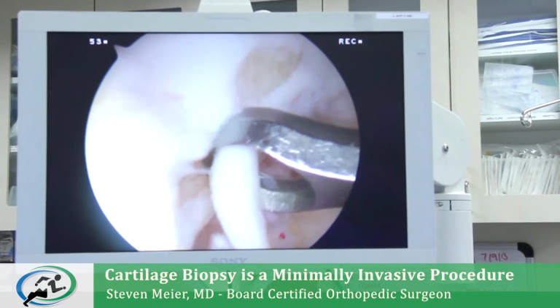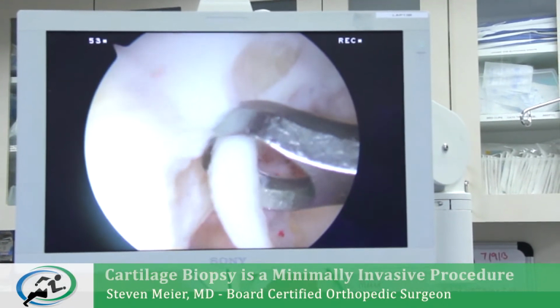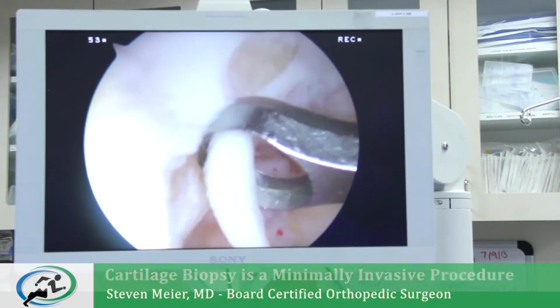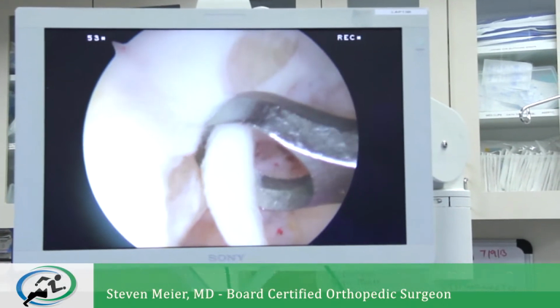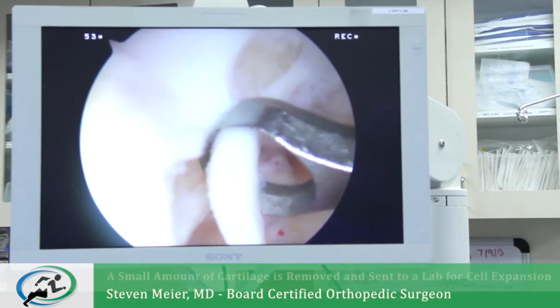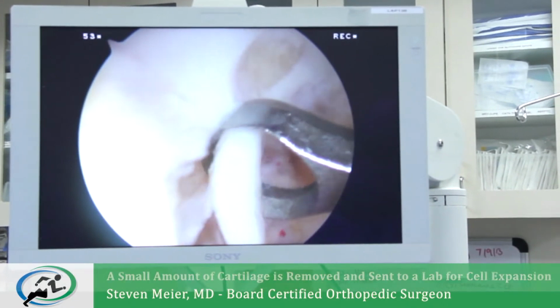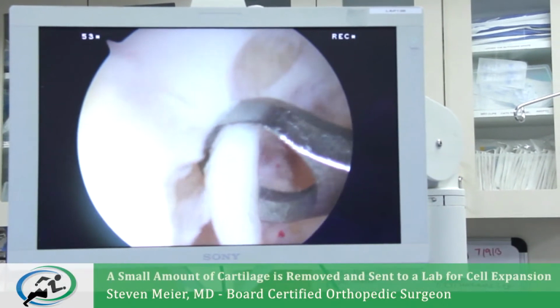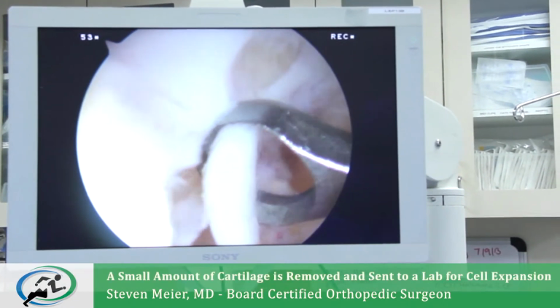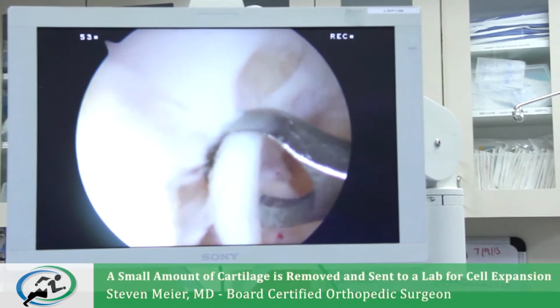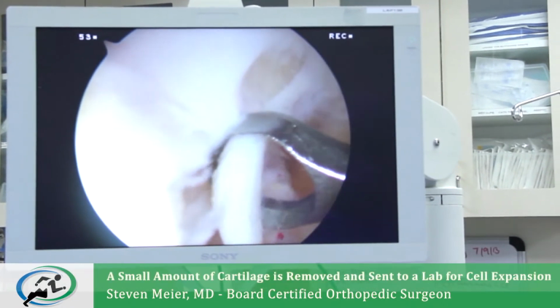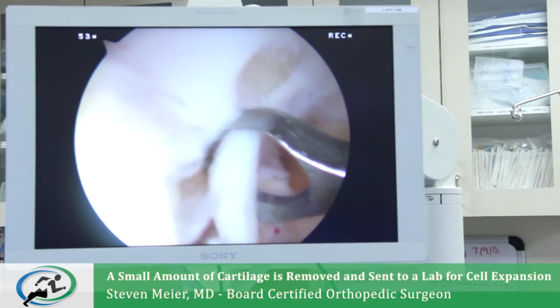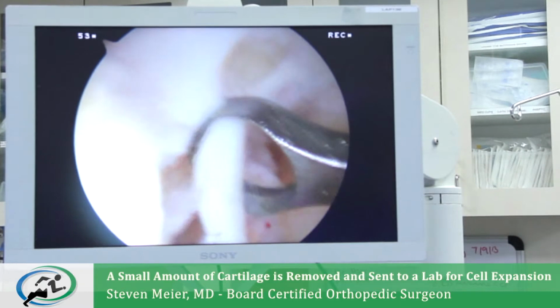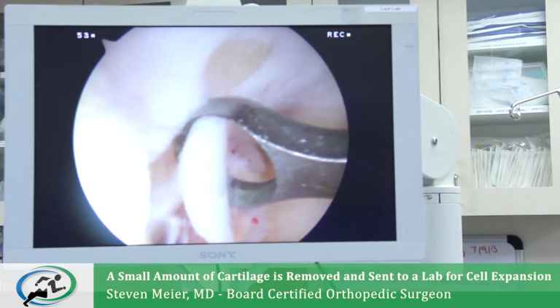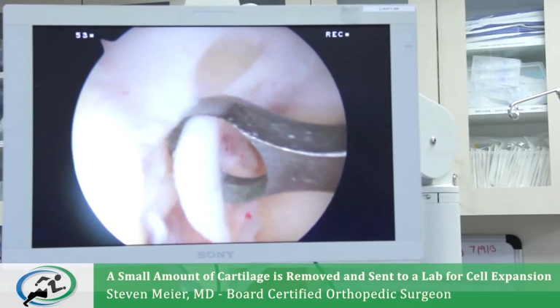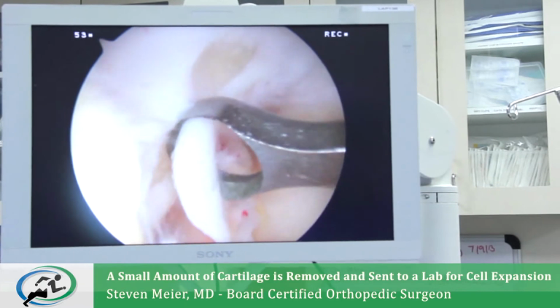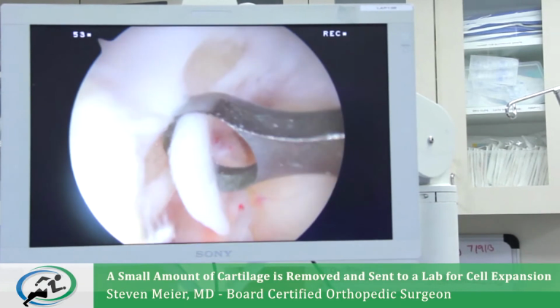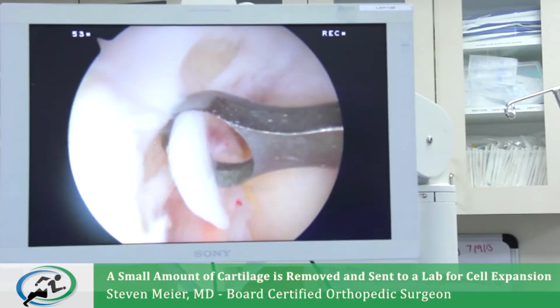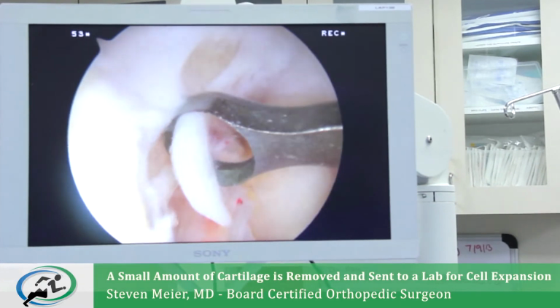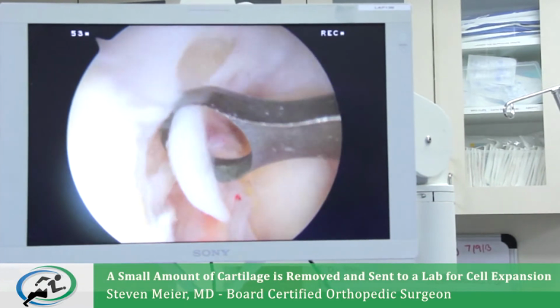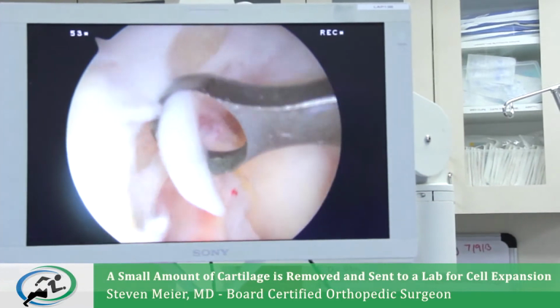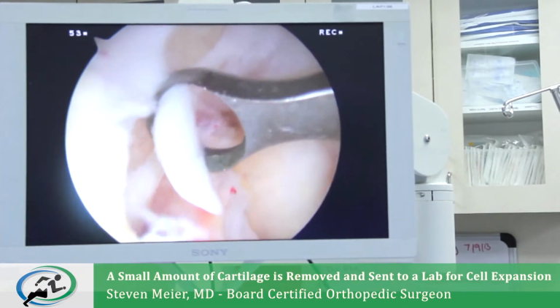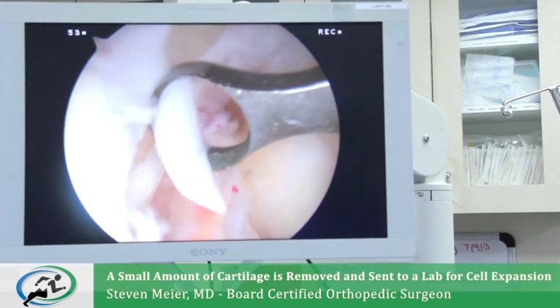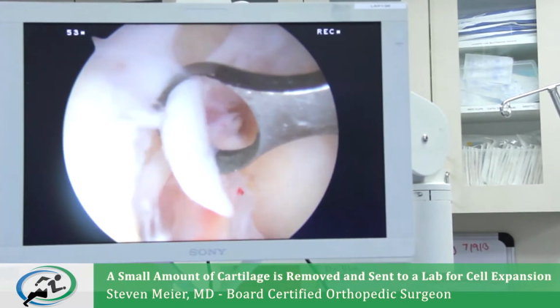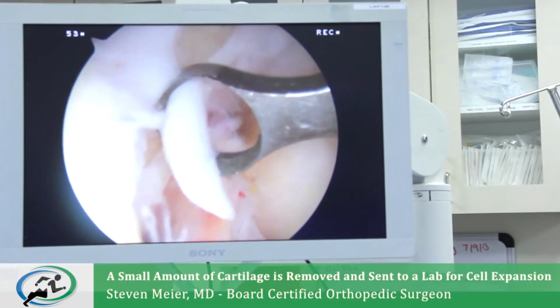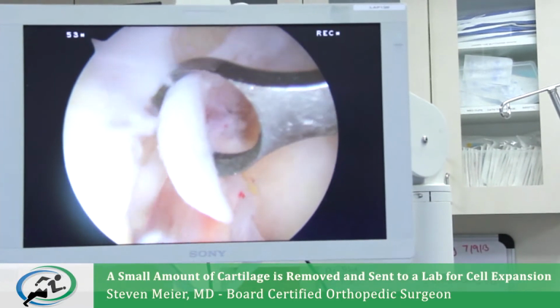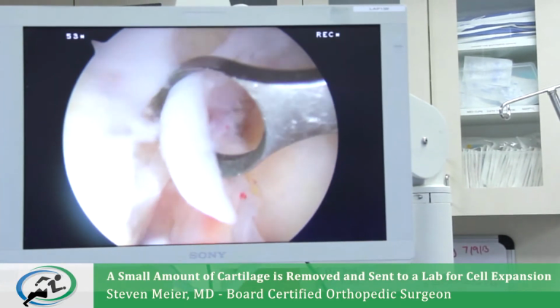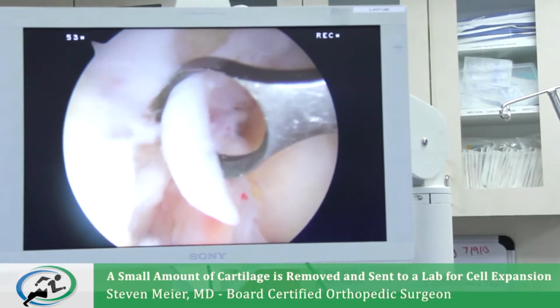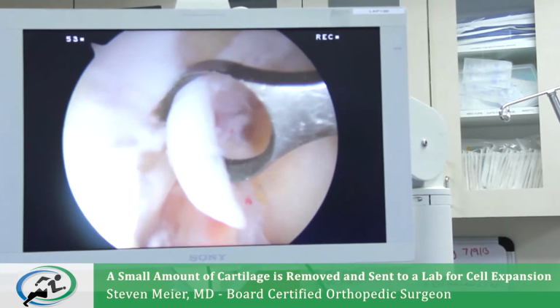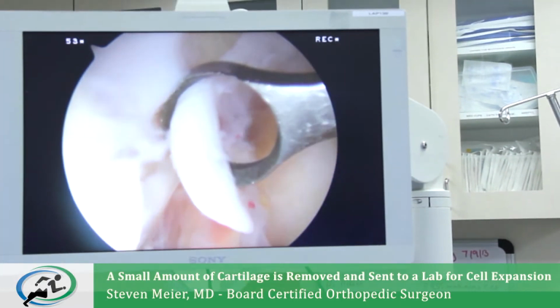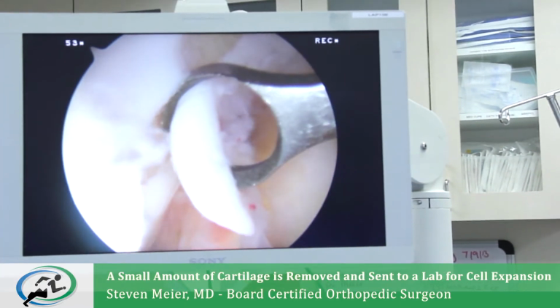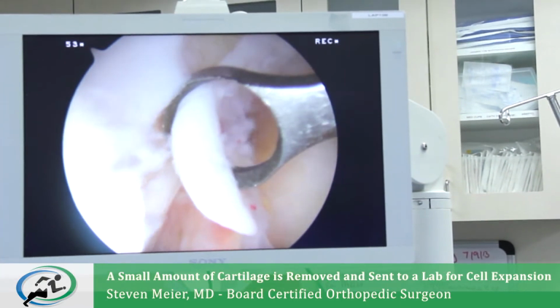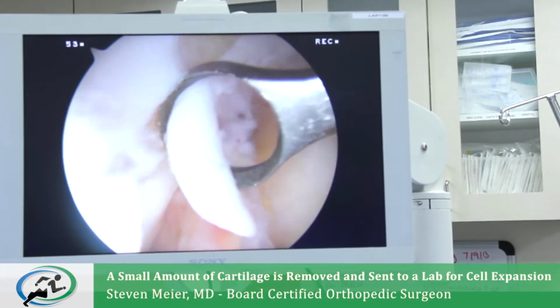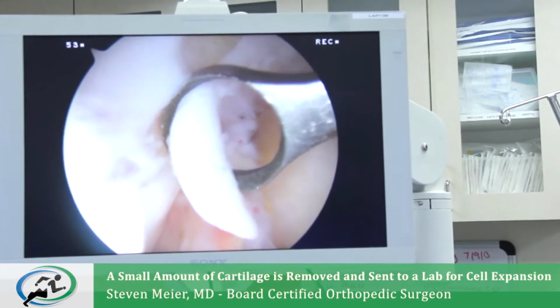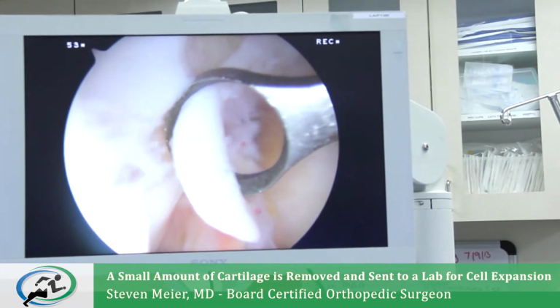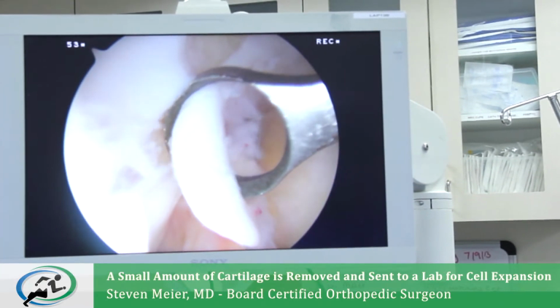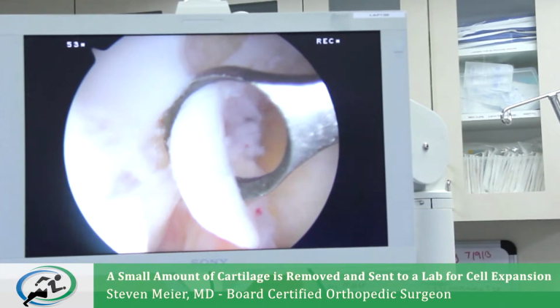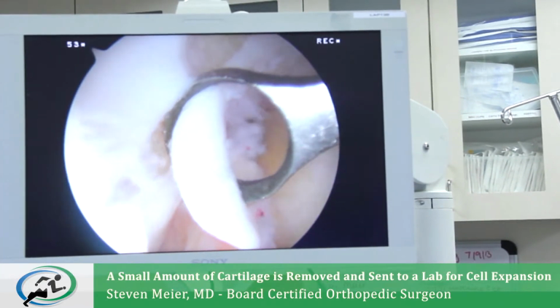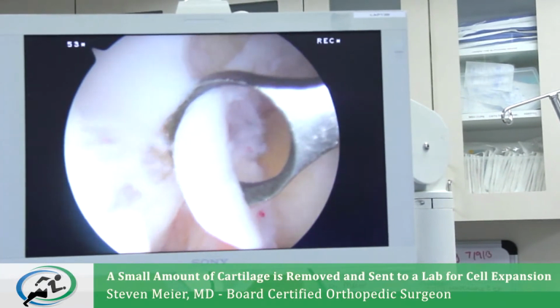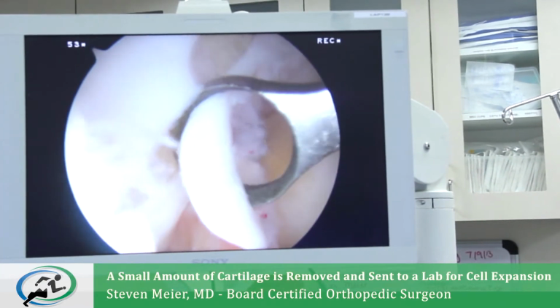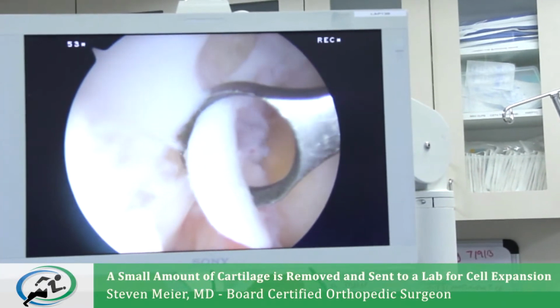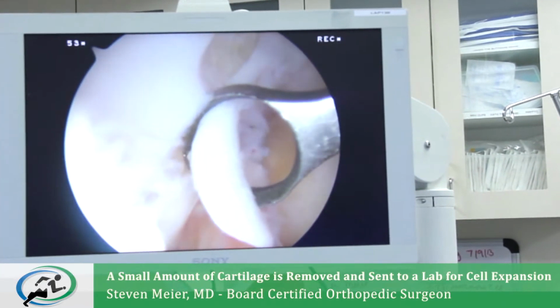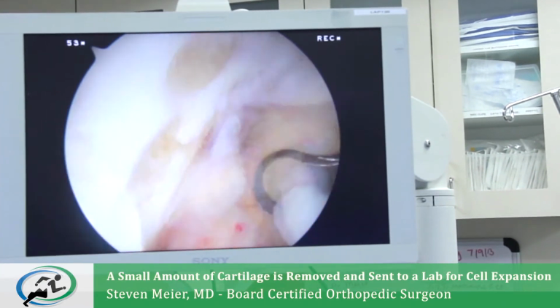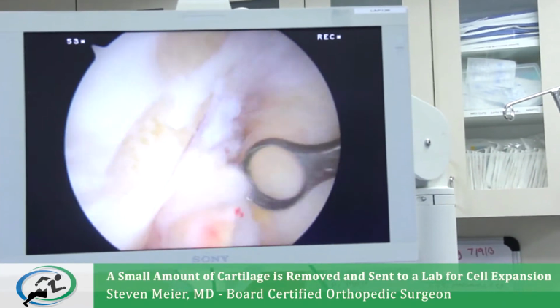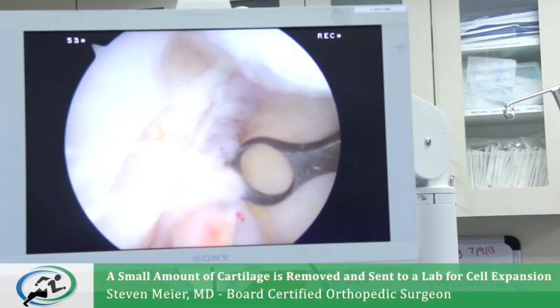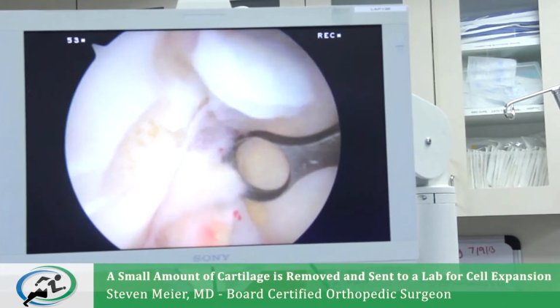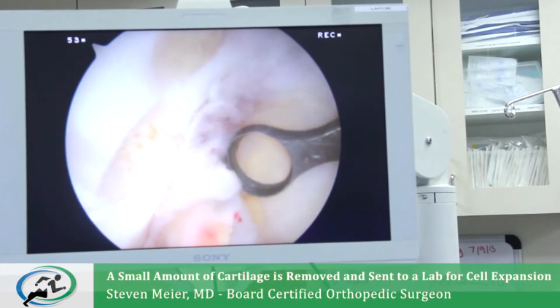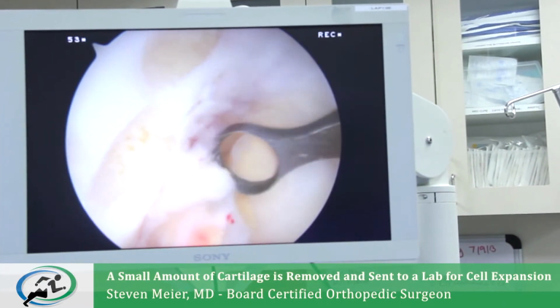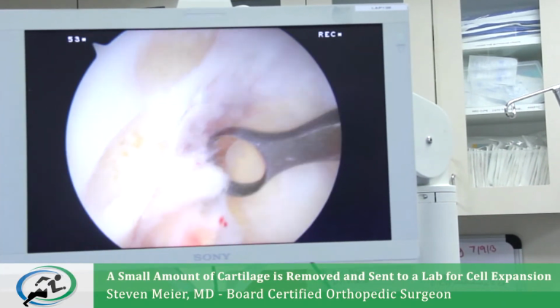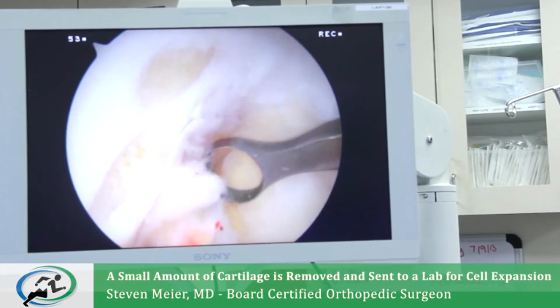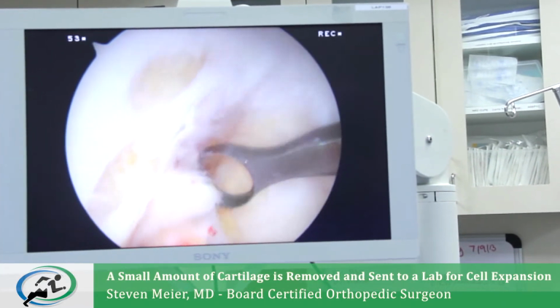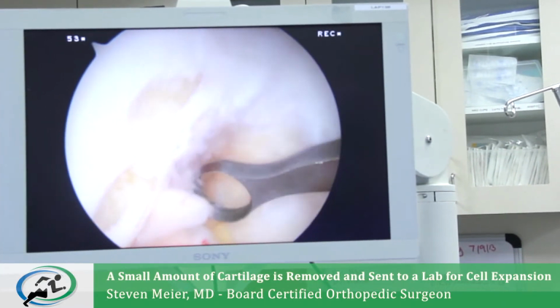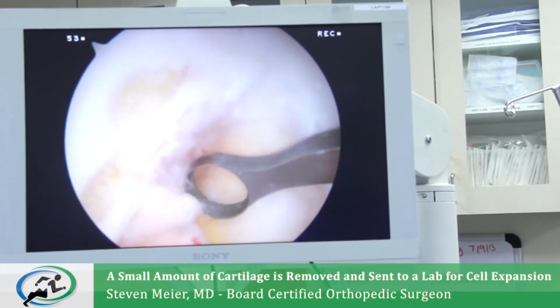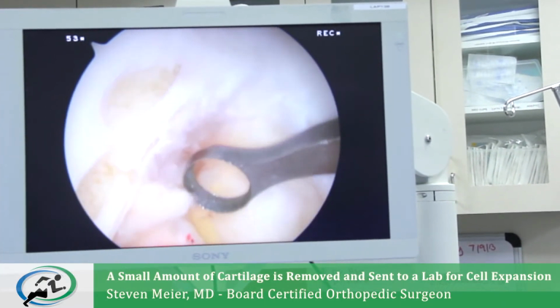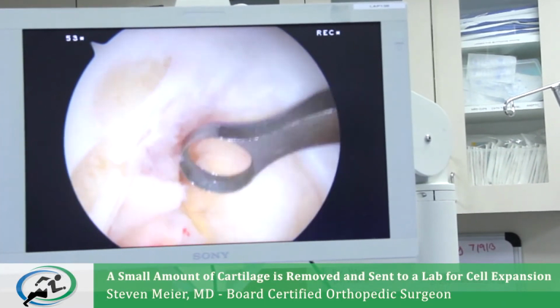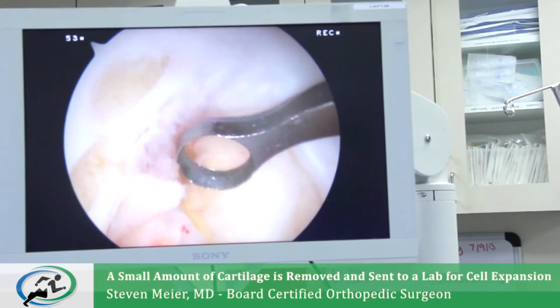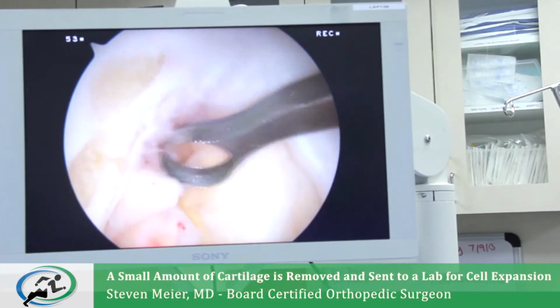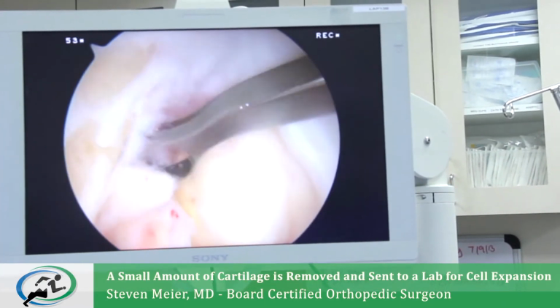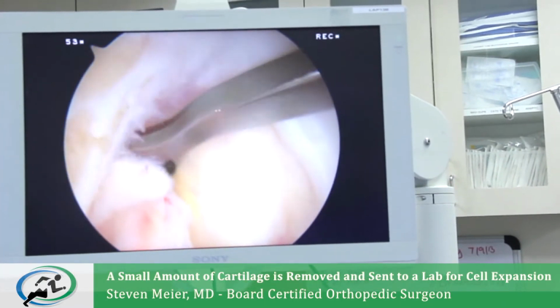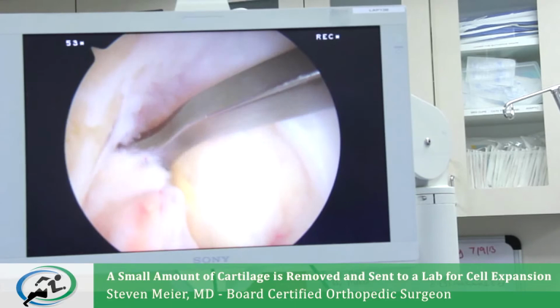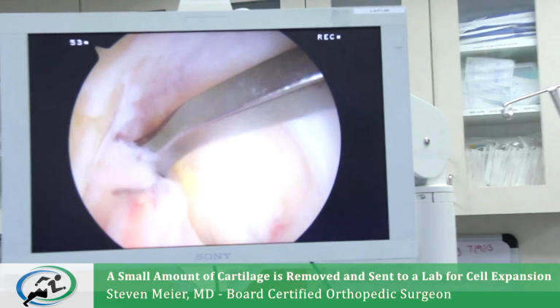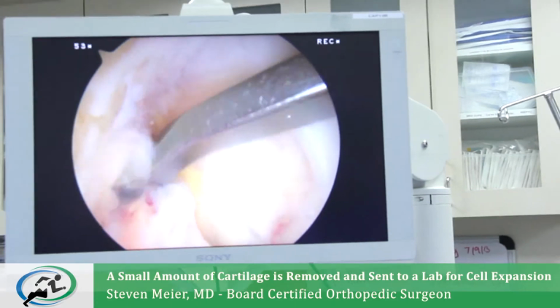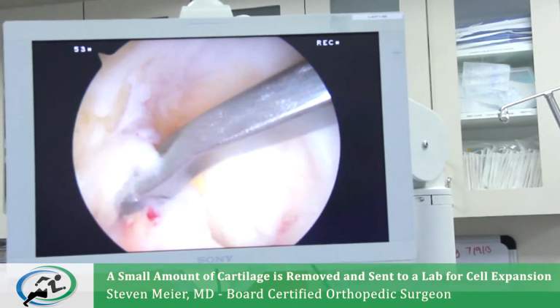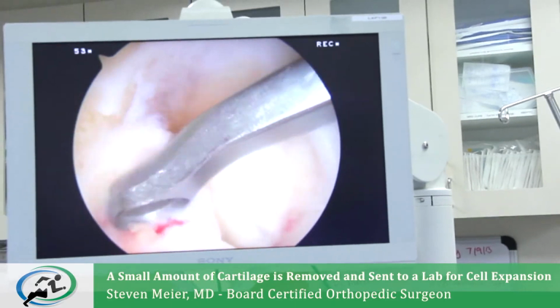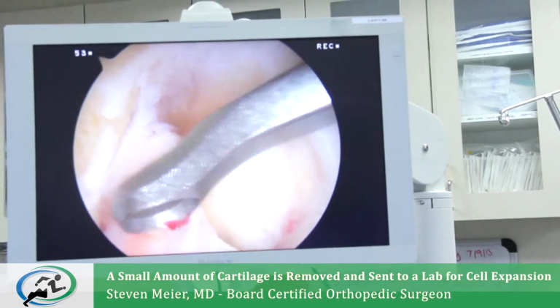We take it from a portion of the knee where it is not essential.